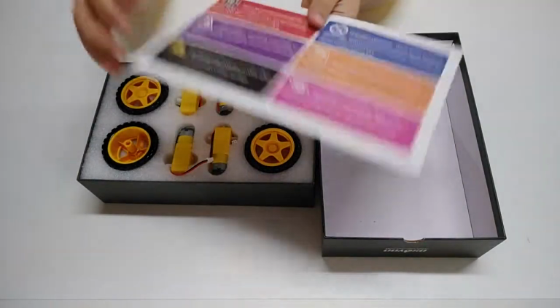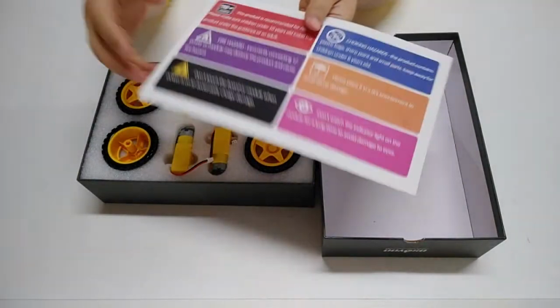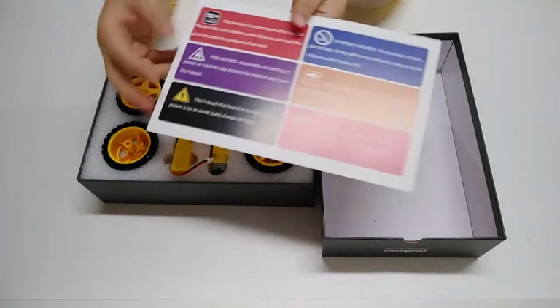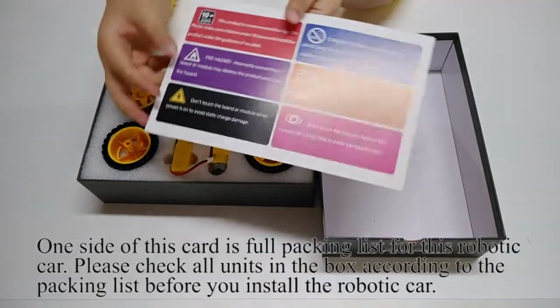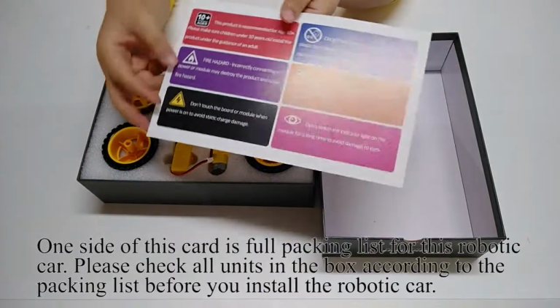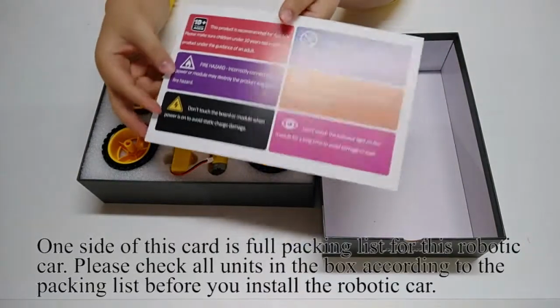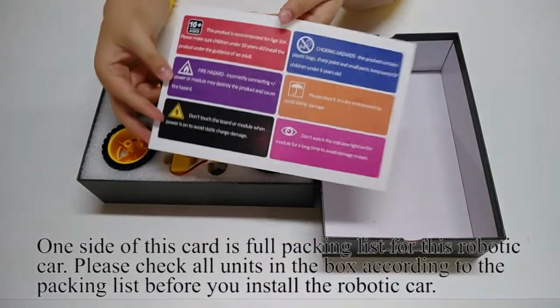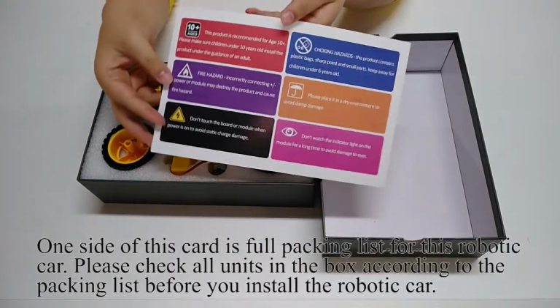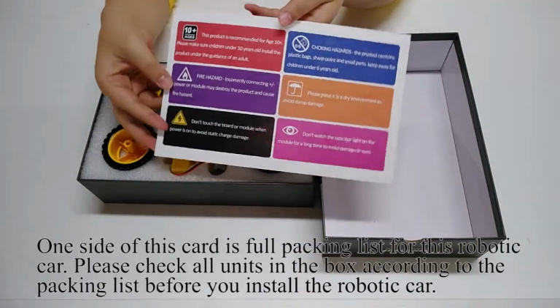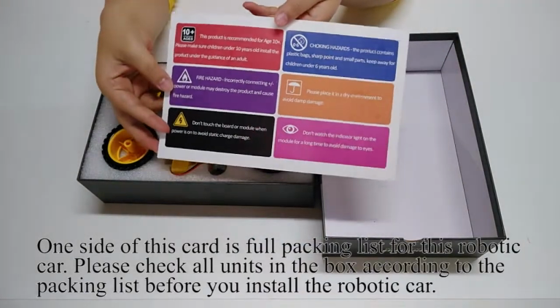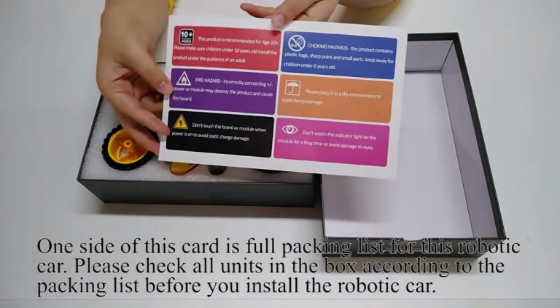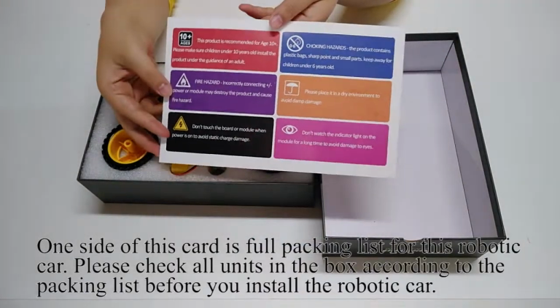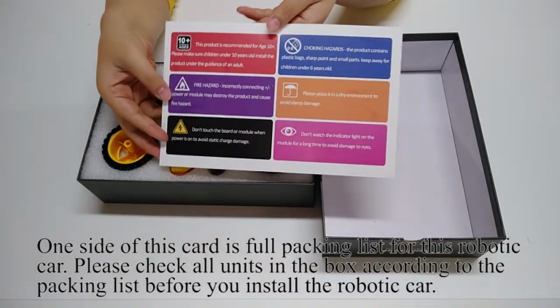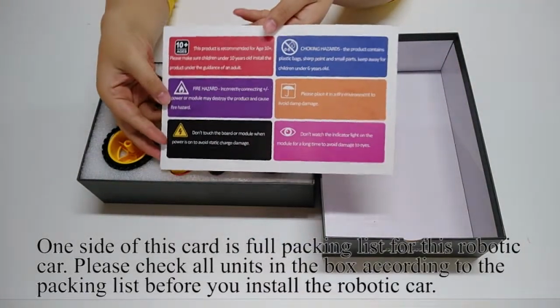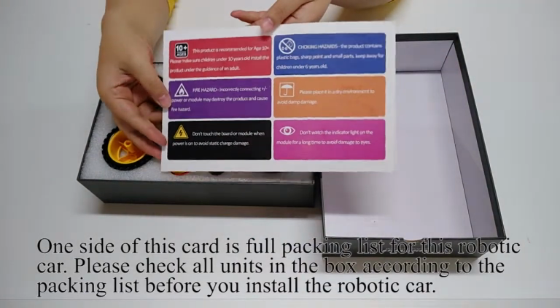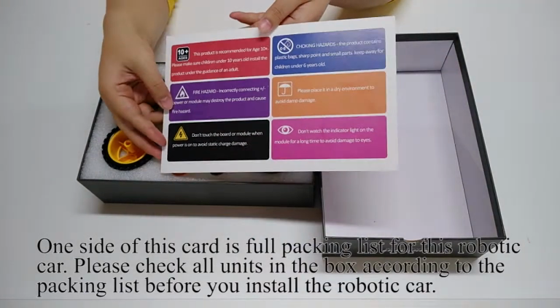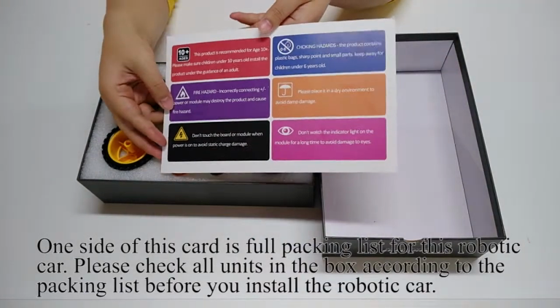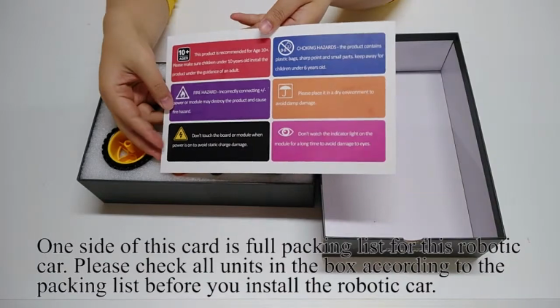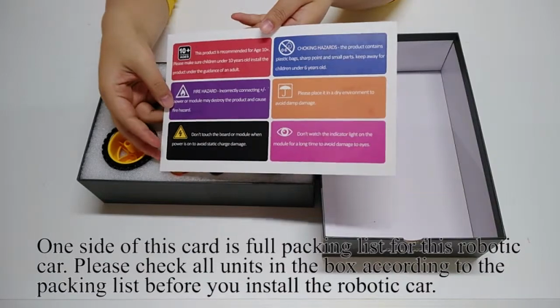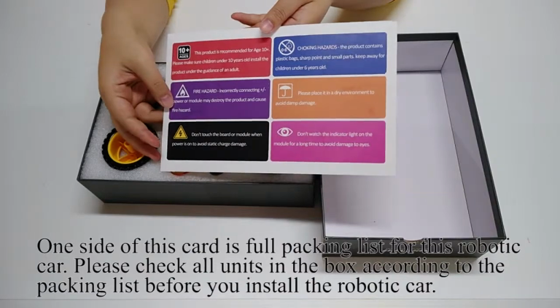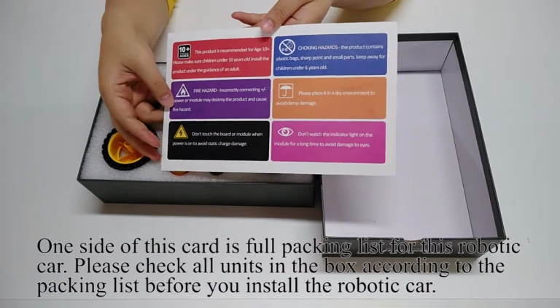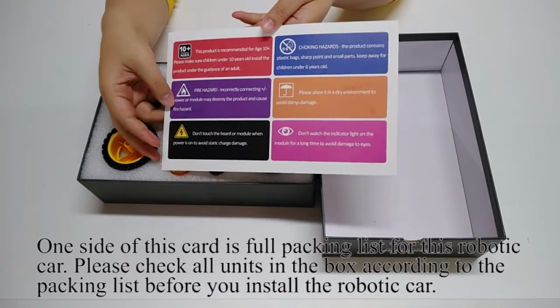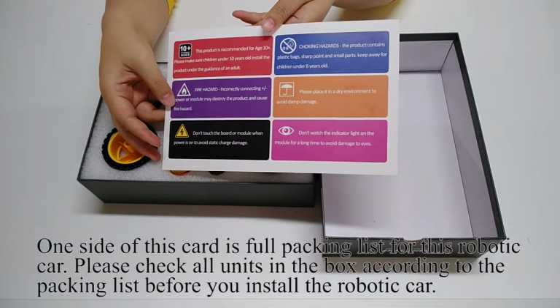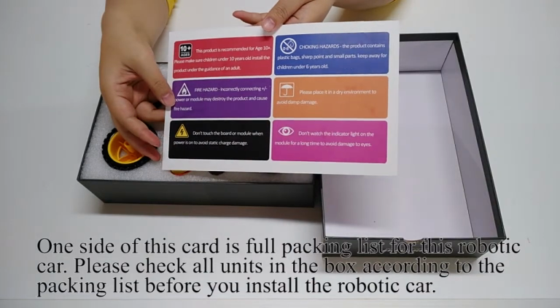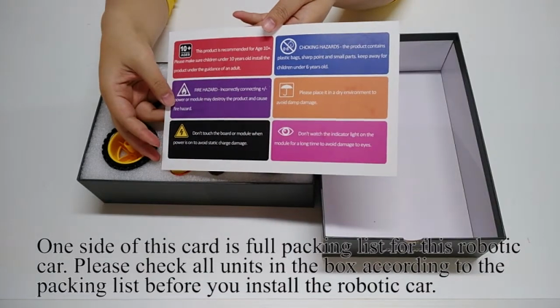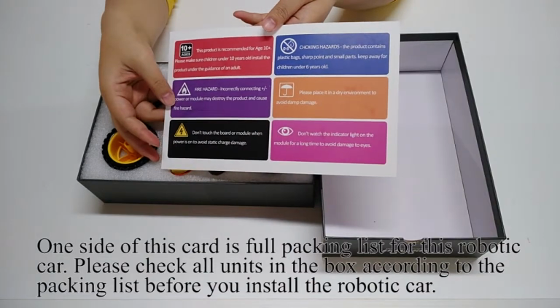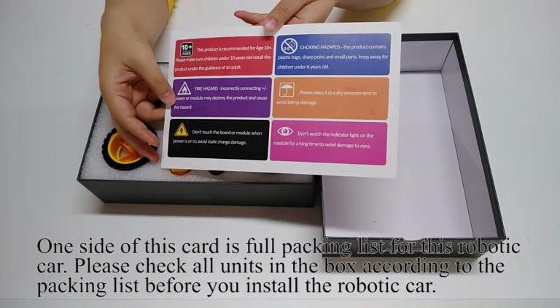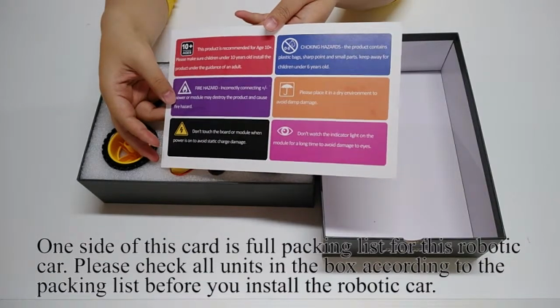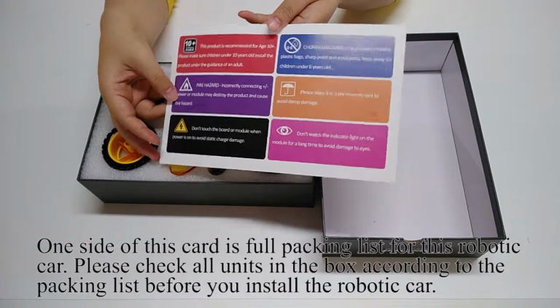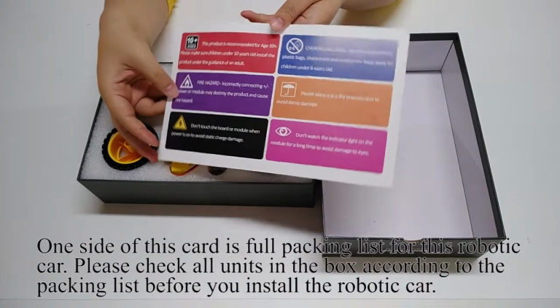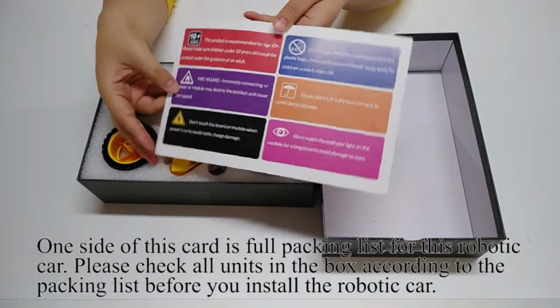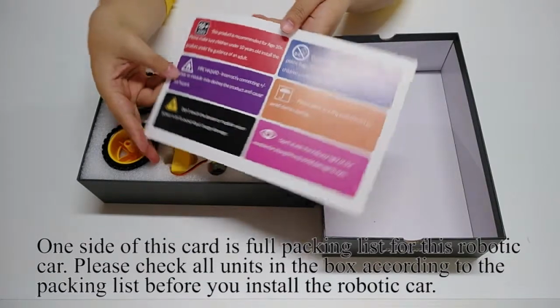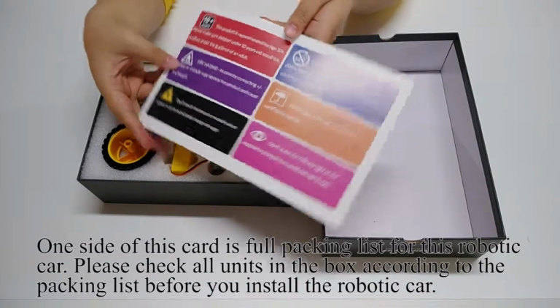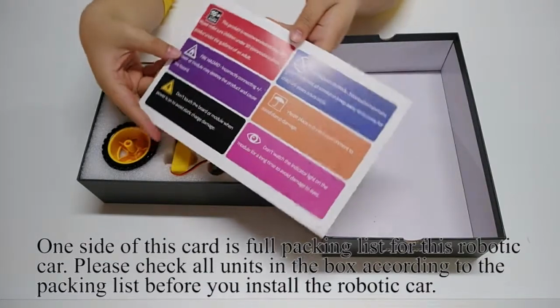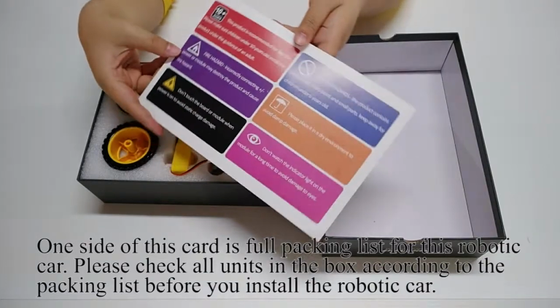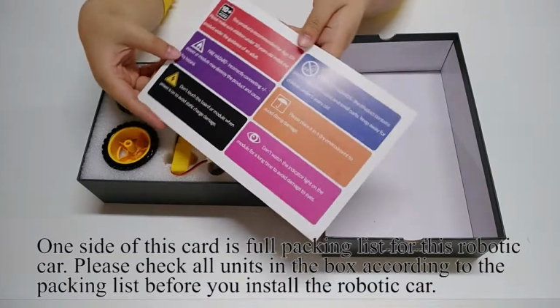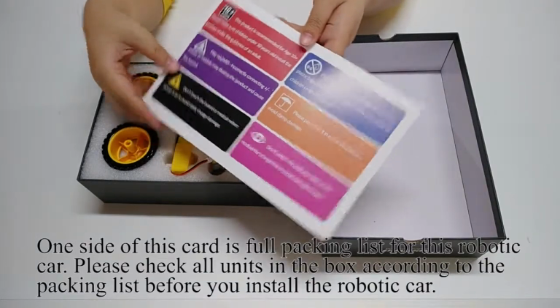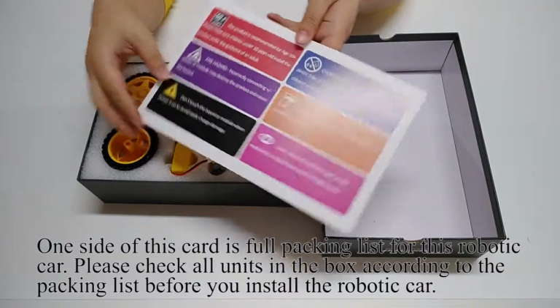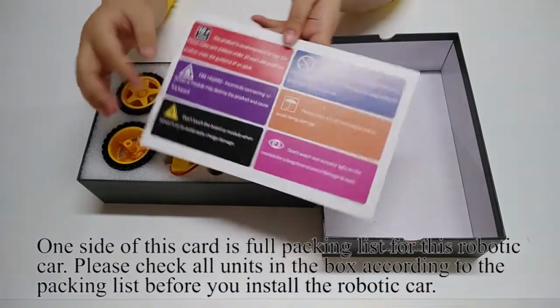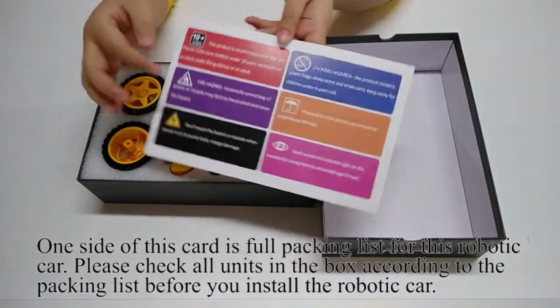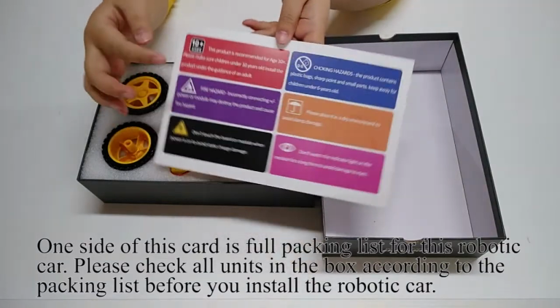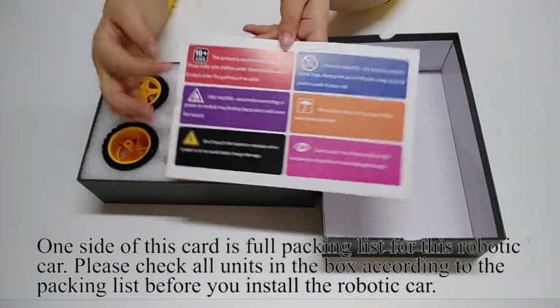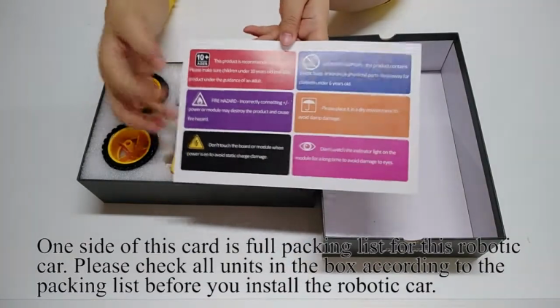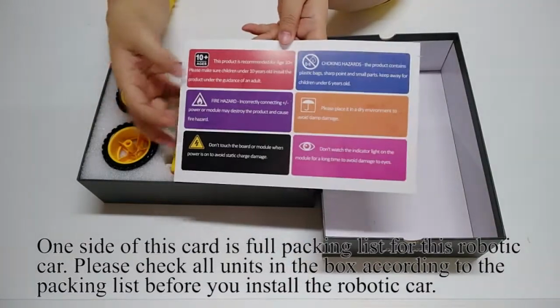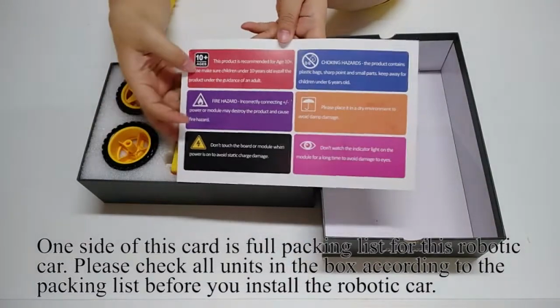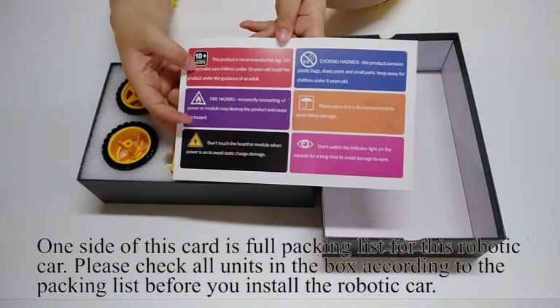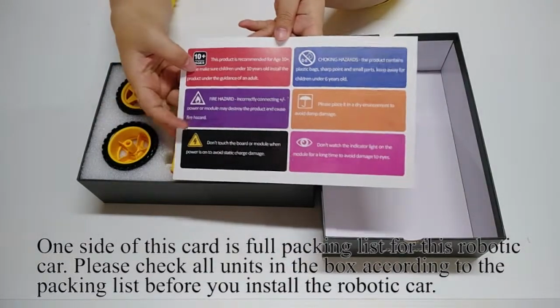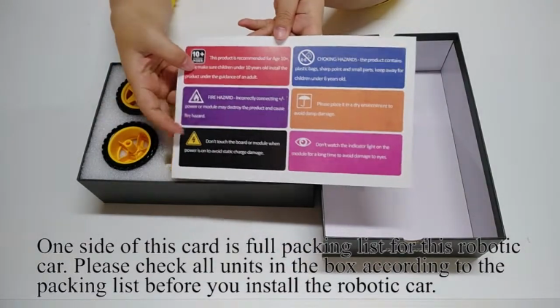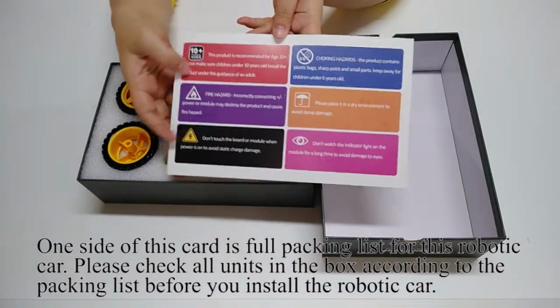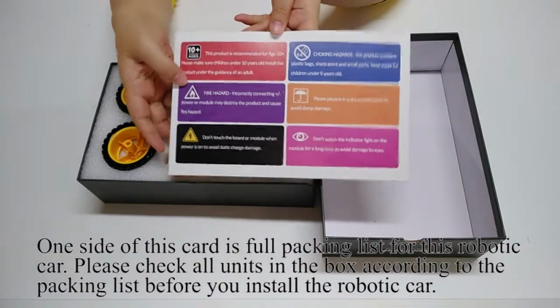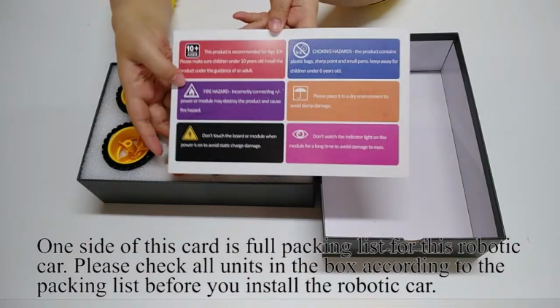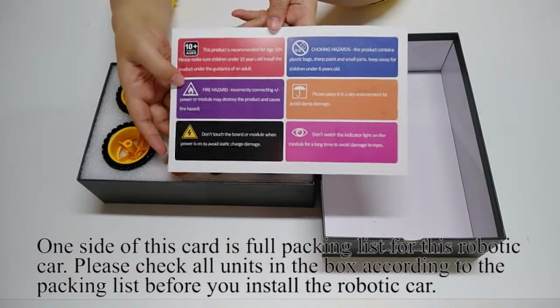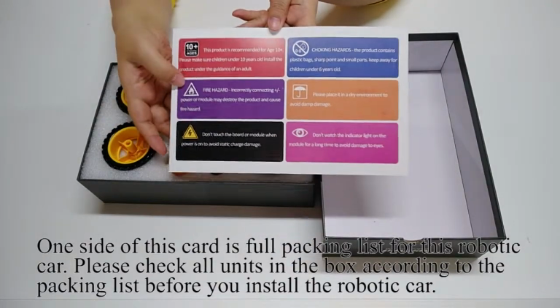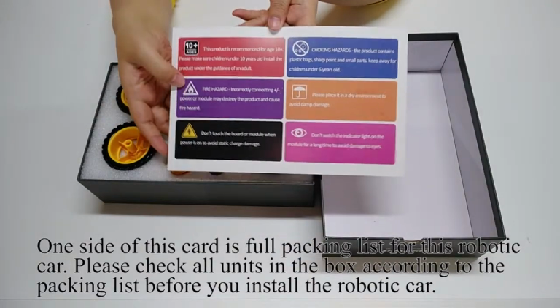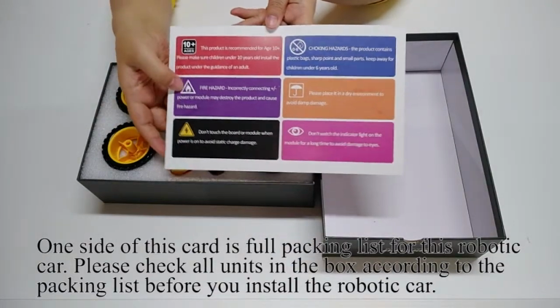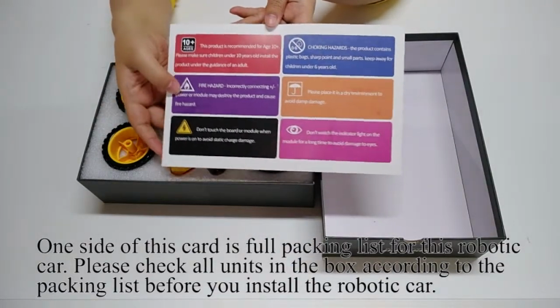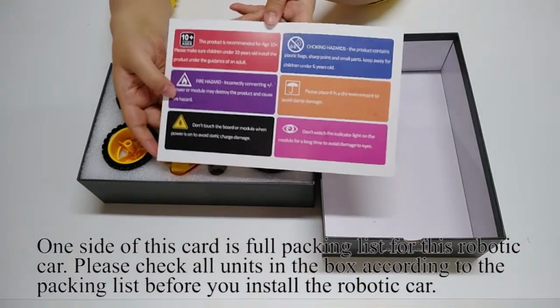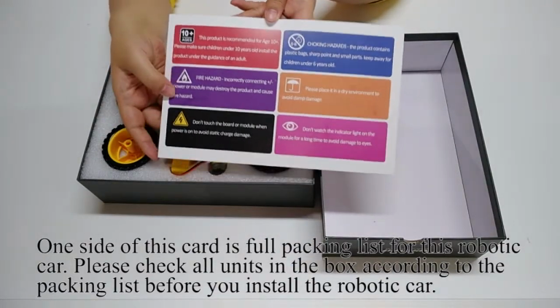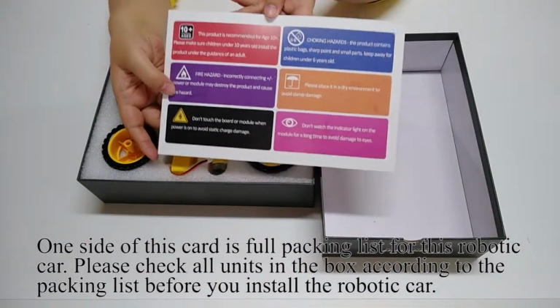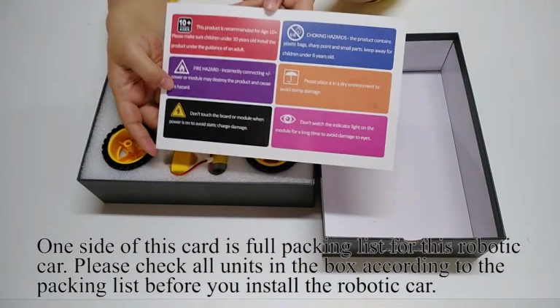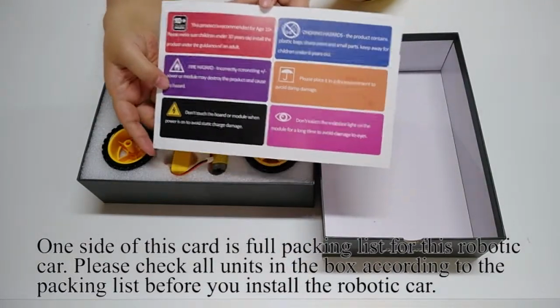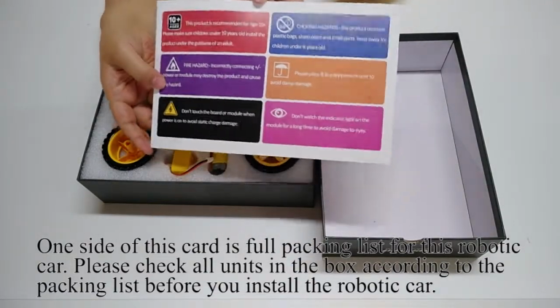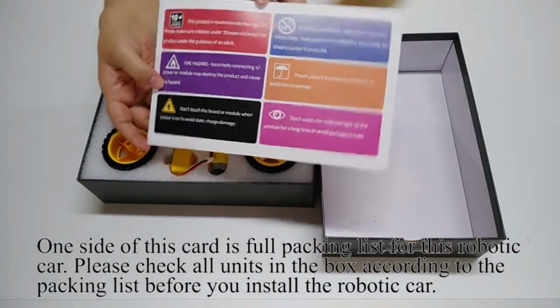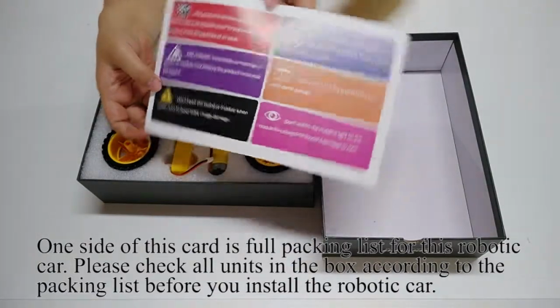The other side of the card prints six warnings. Before installing and operating the robotic car, please read all warnings carefully.